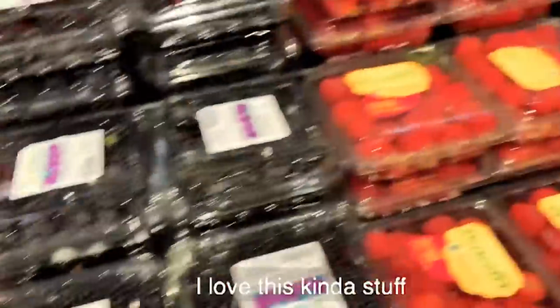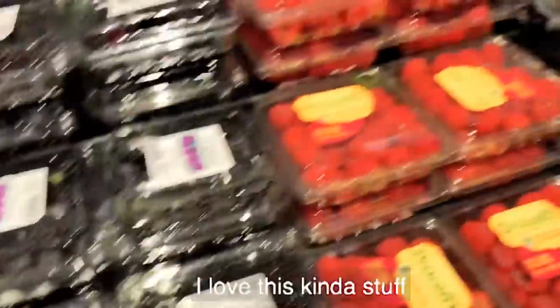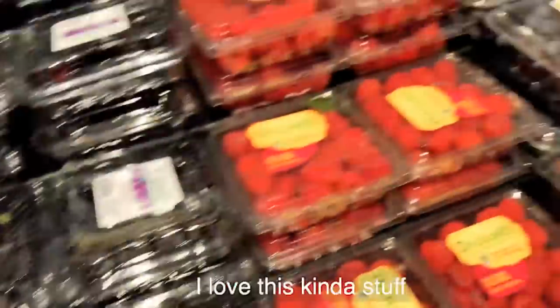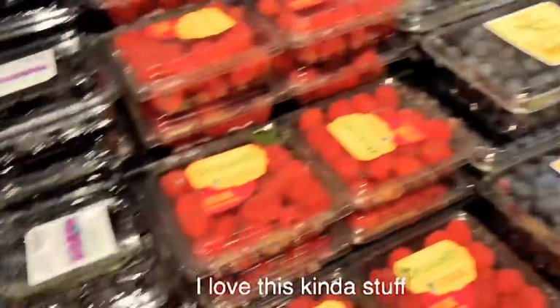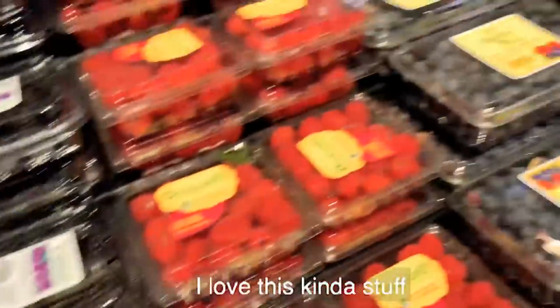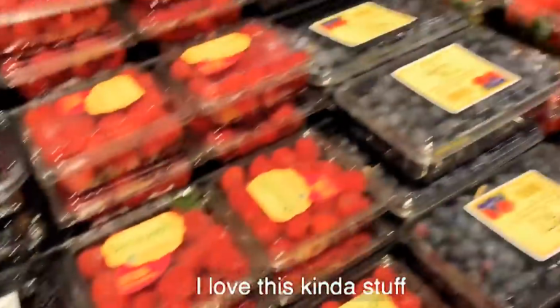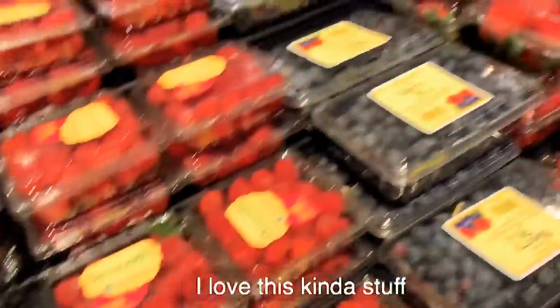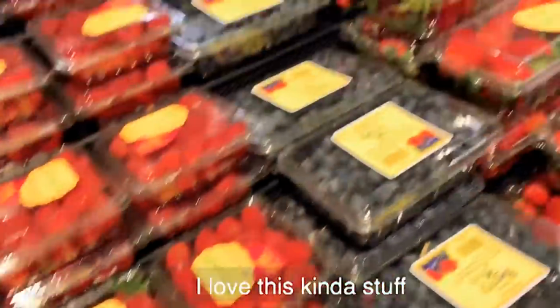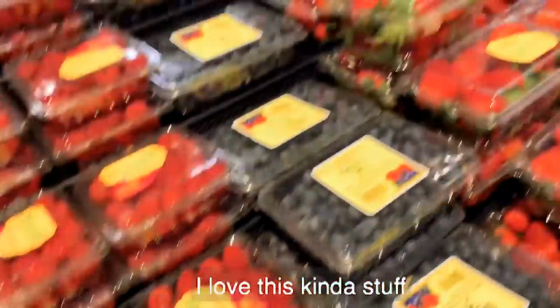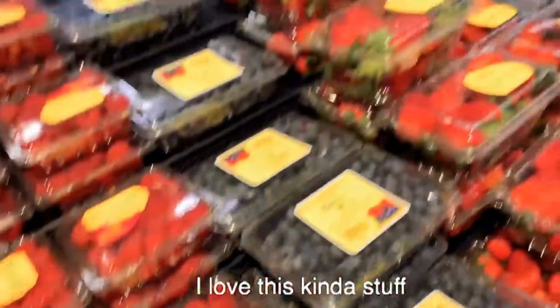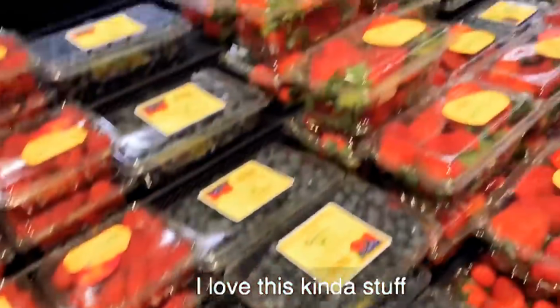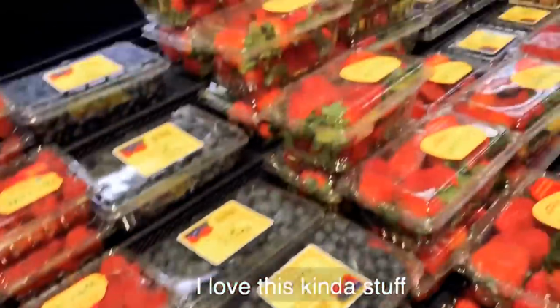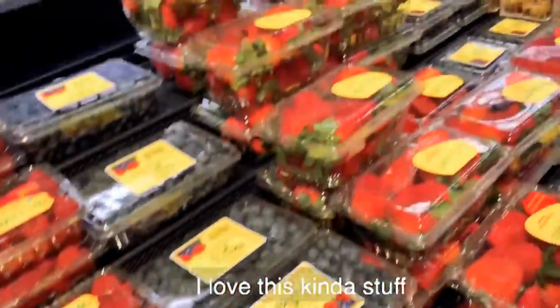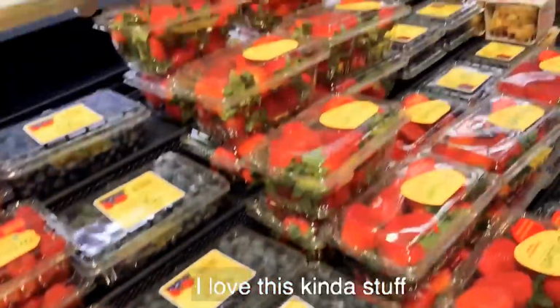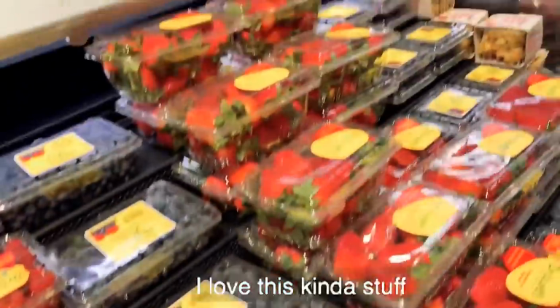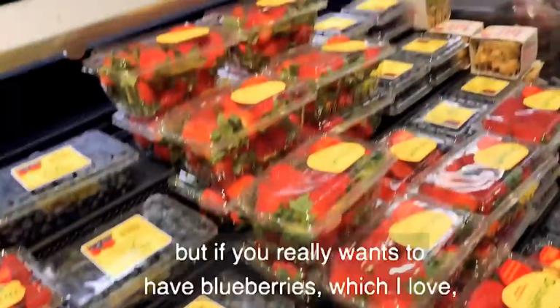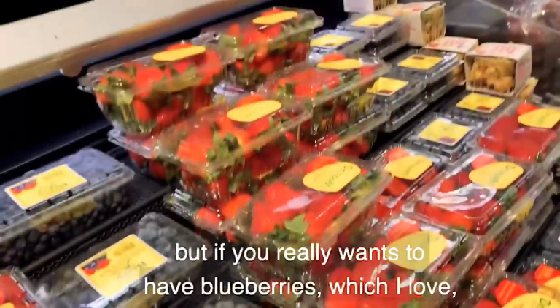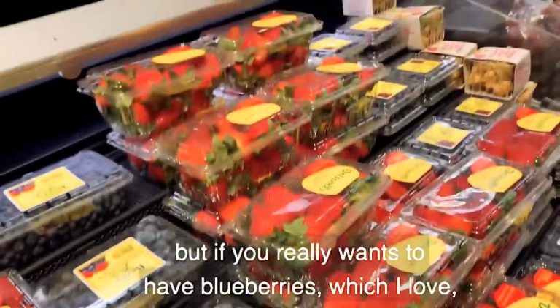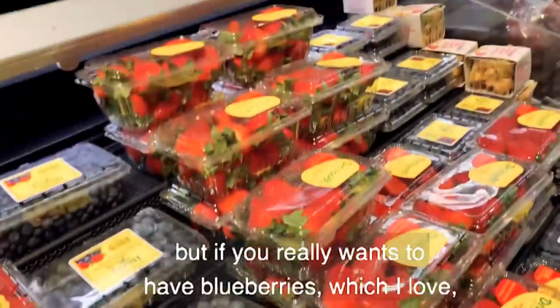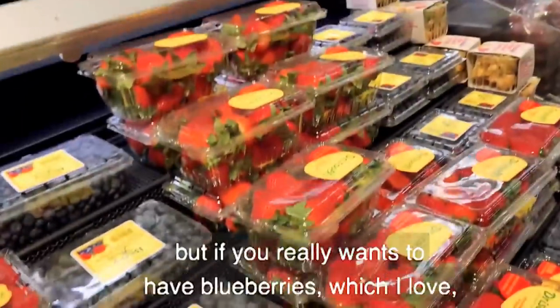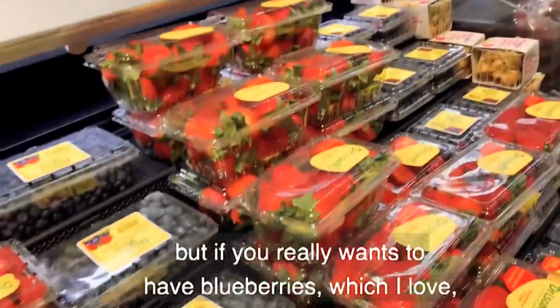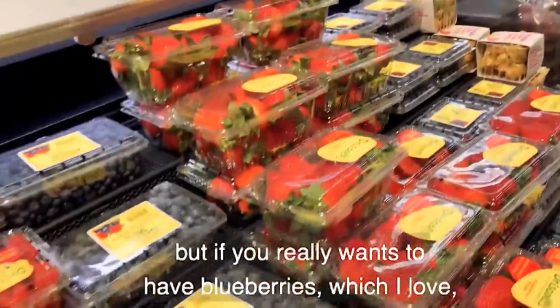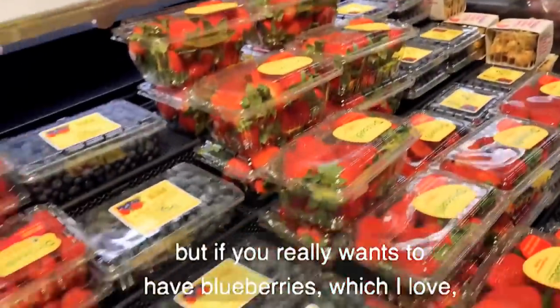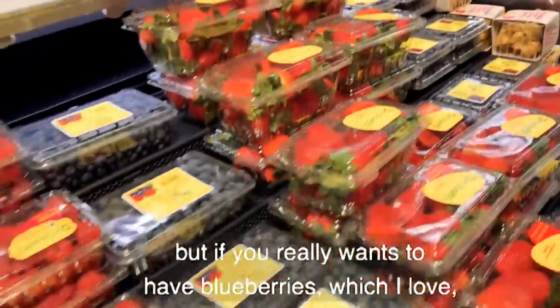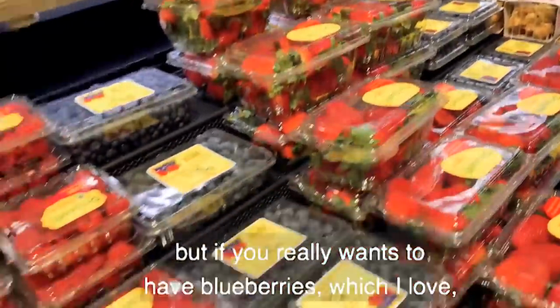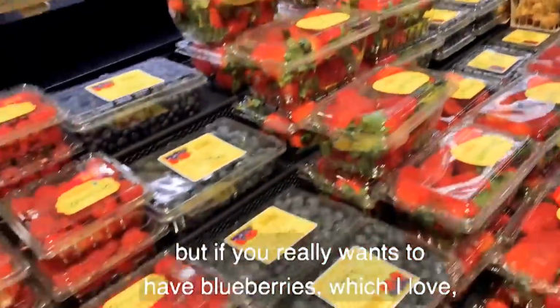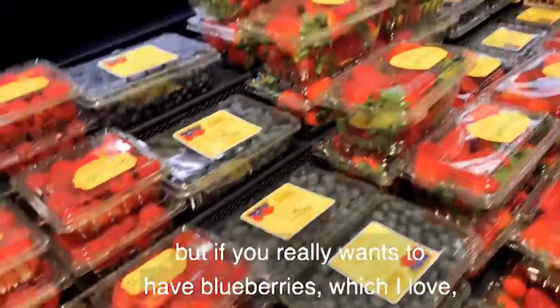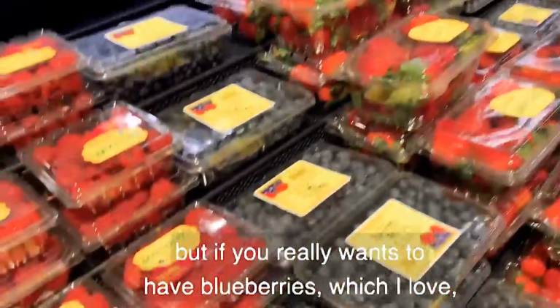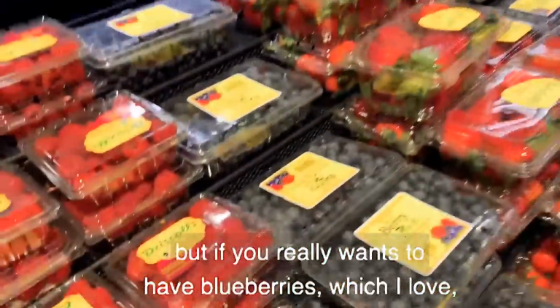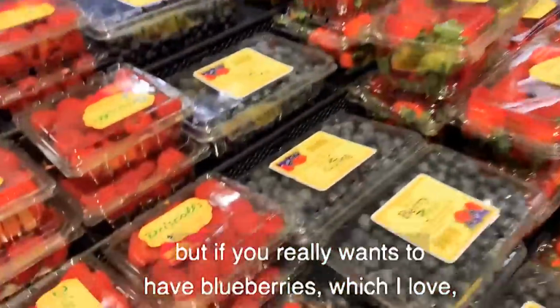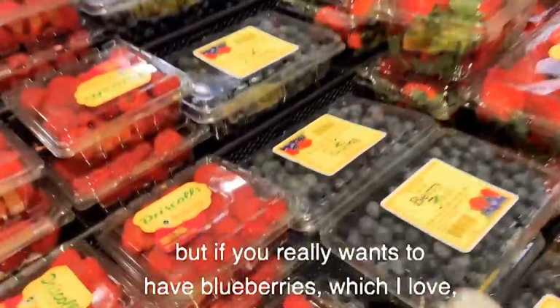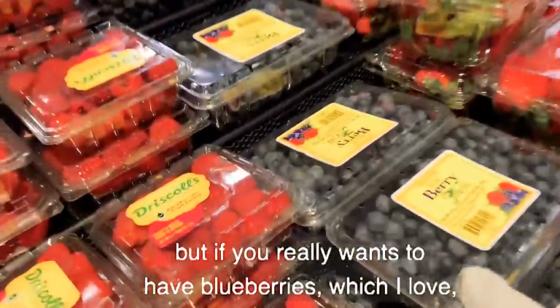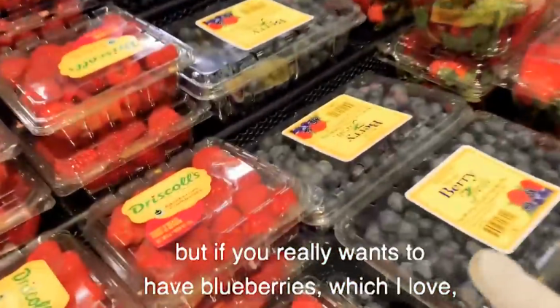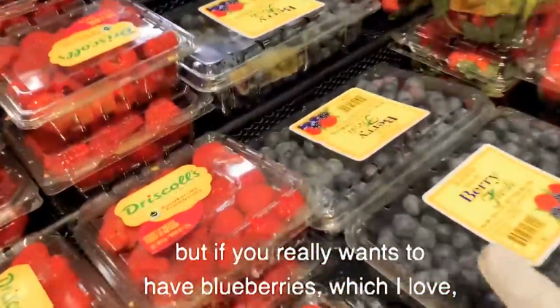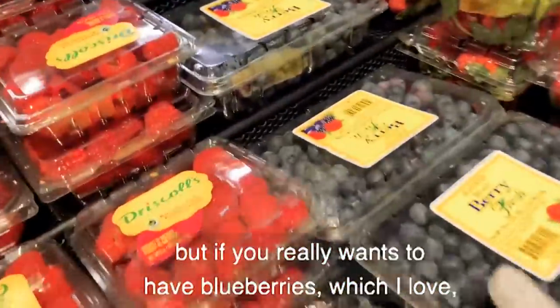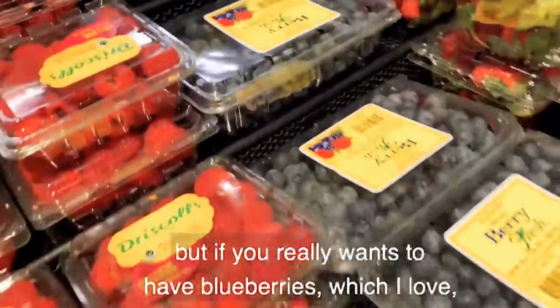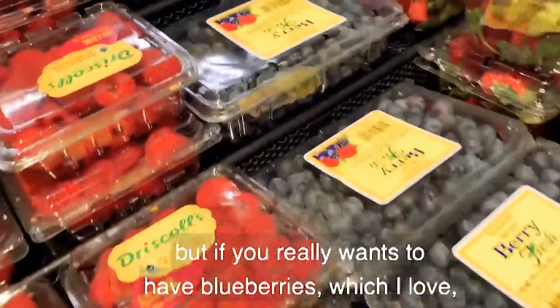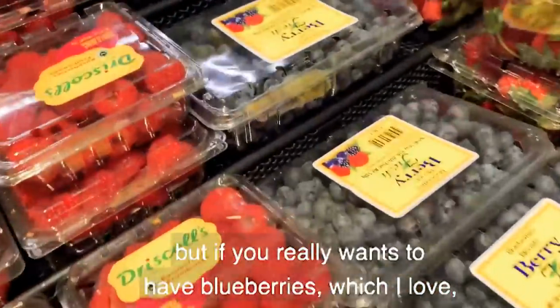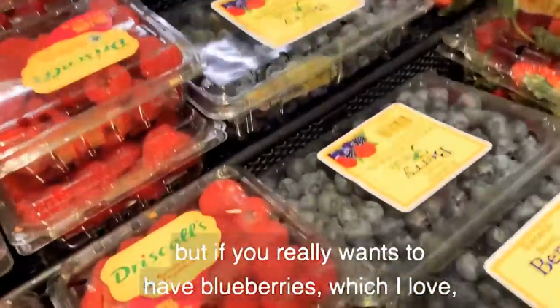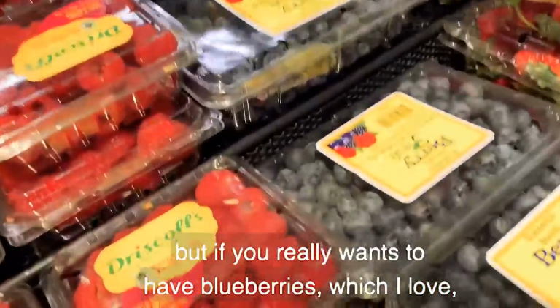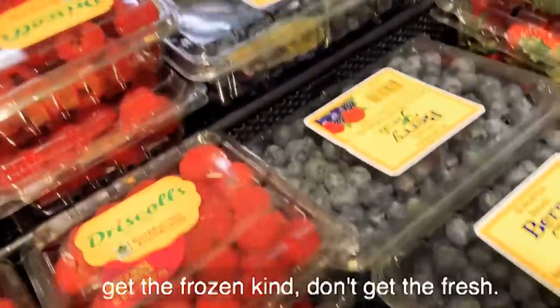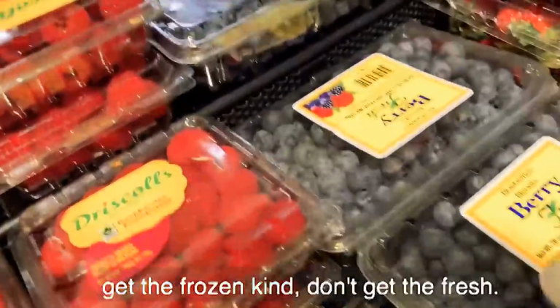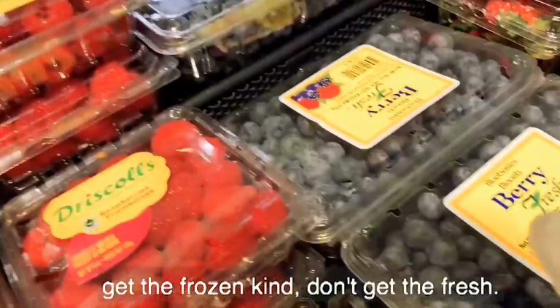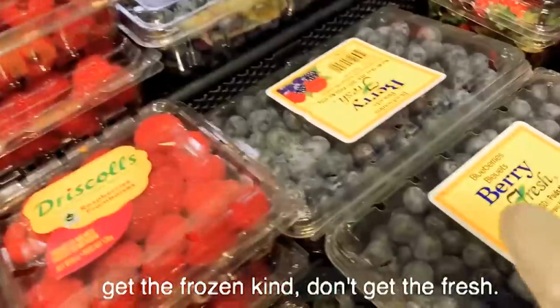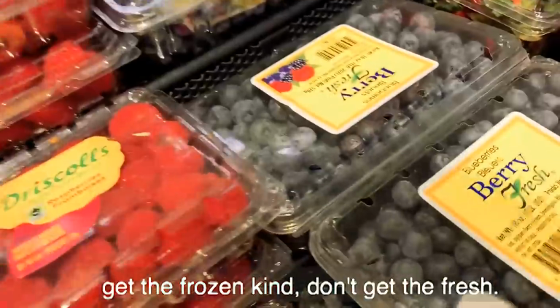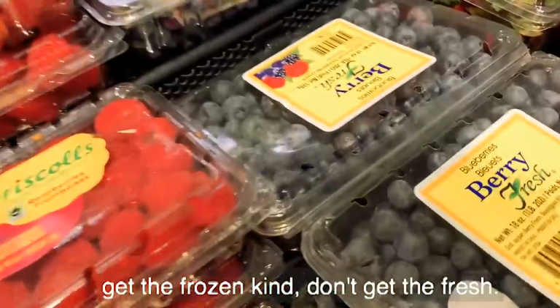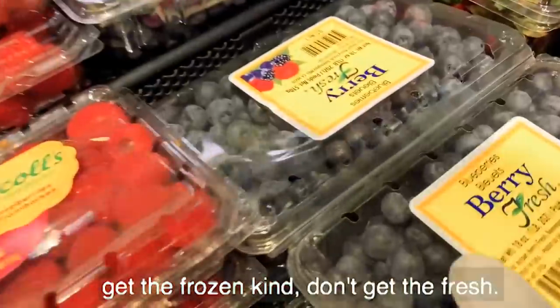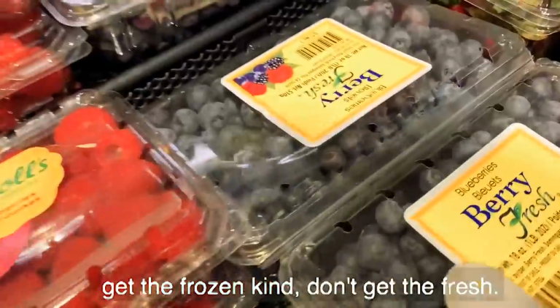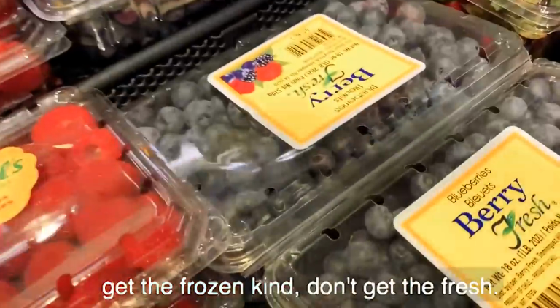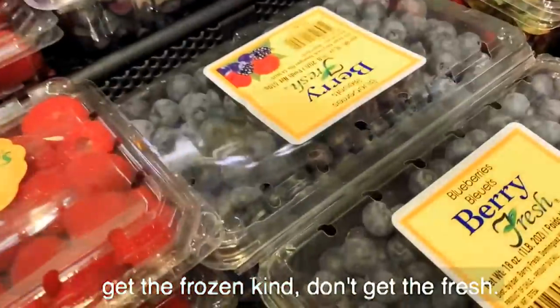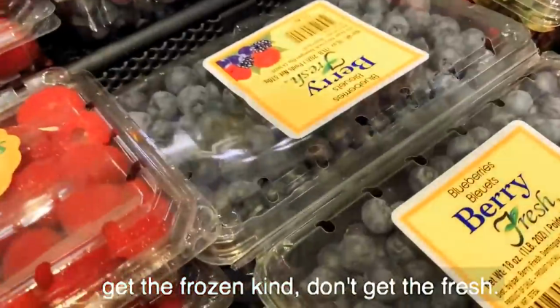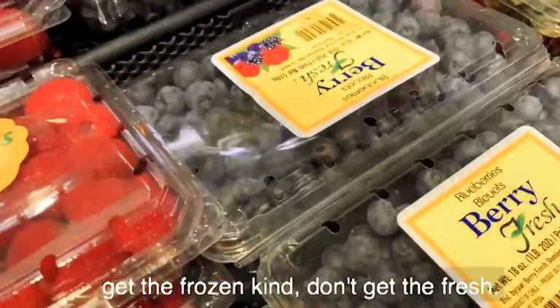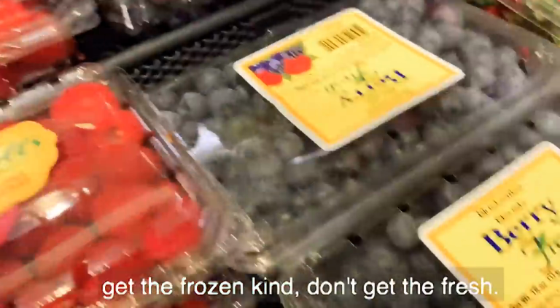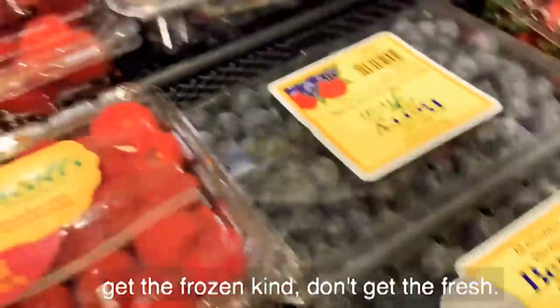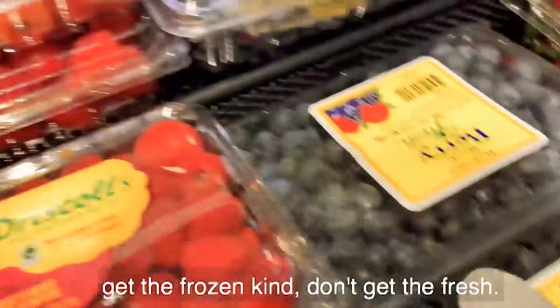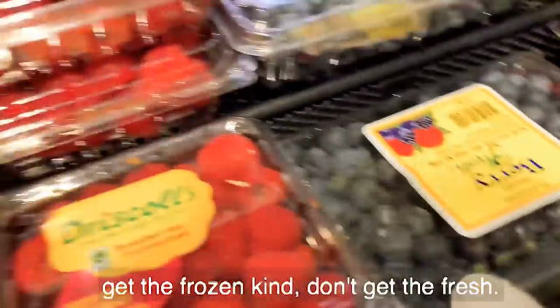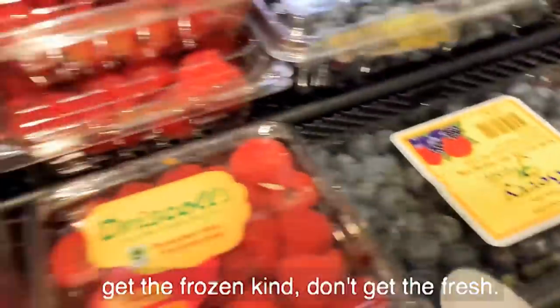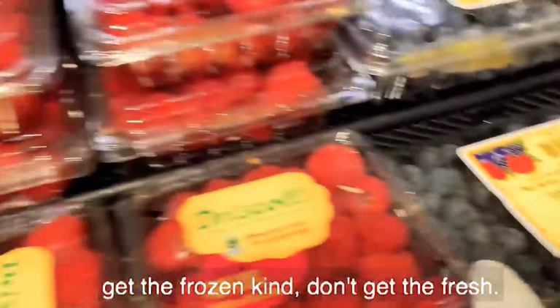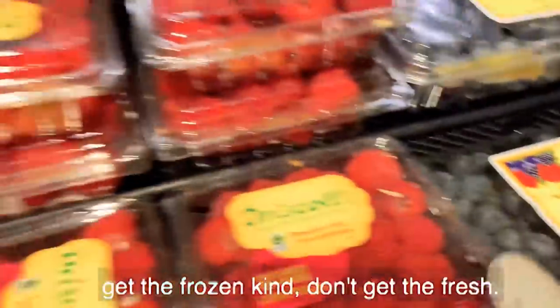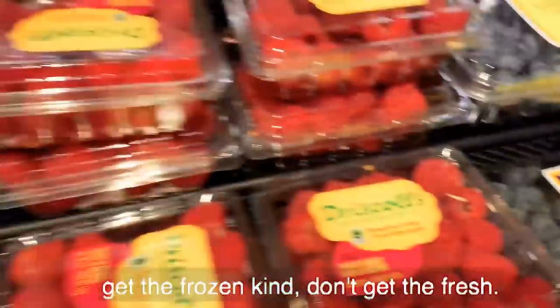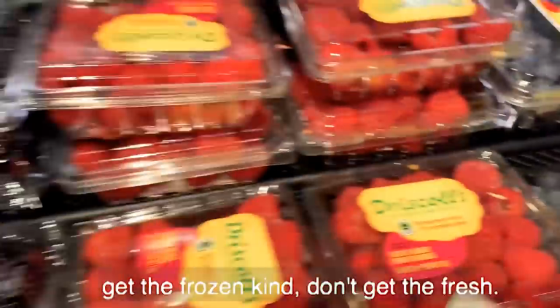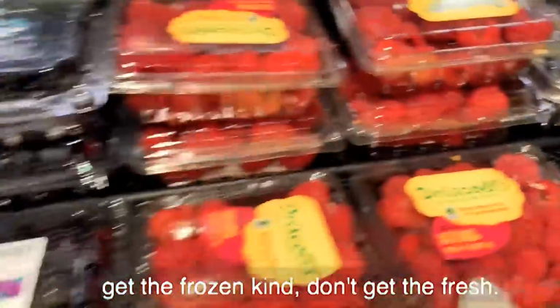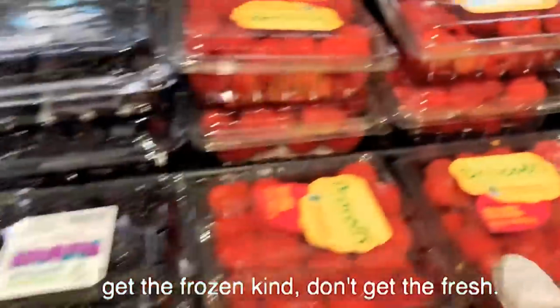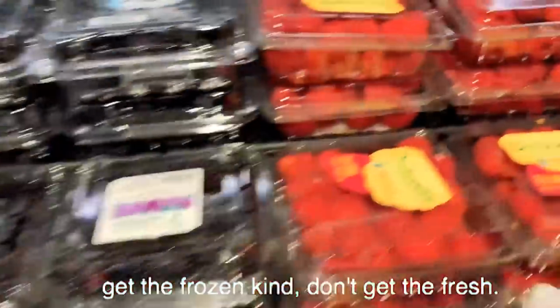I love this kind of stuff, but if you really want blueberries, which I love, get the frozen kind. Don't get the fresh.